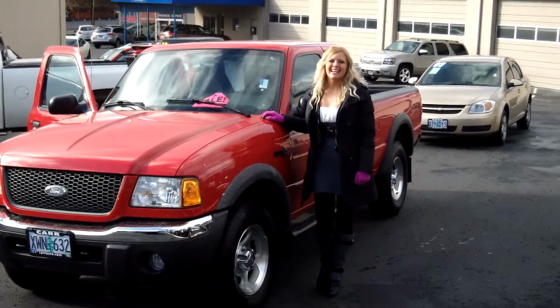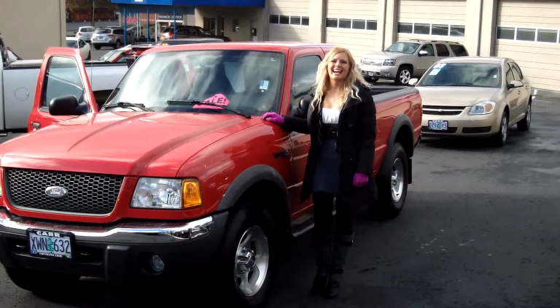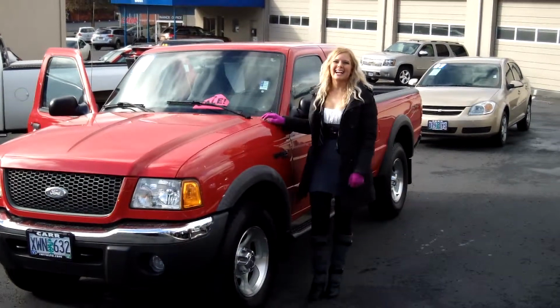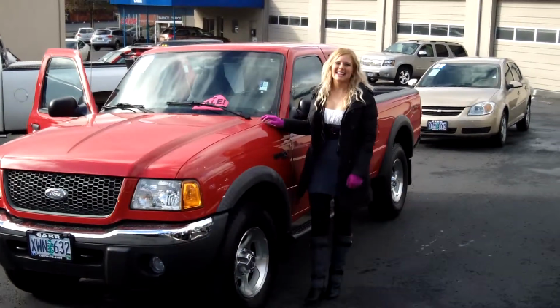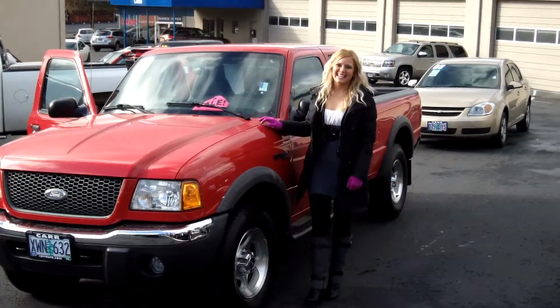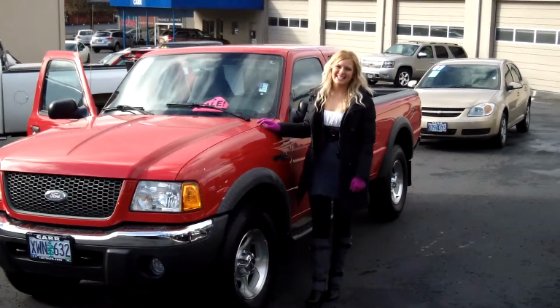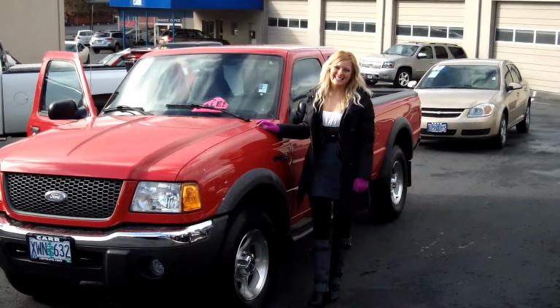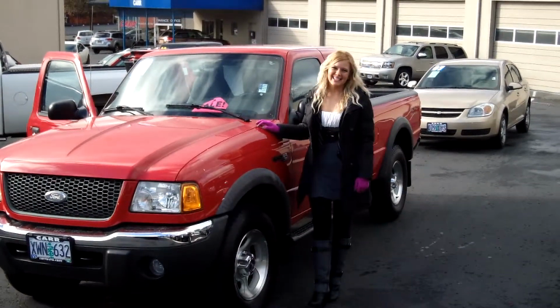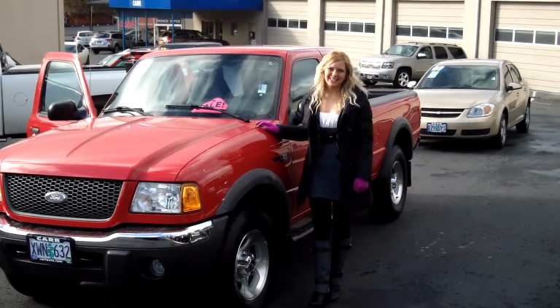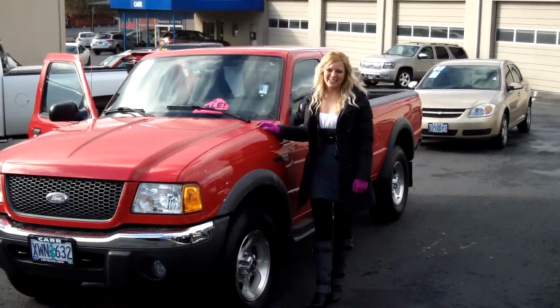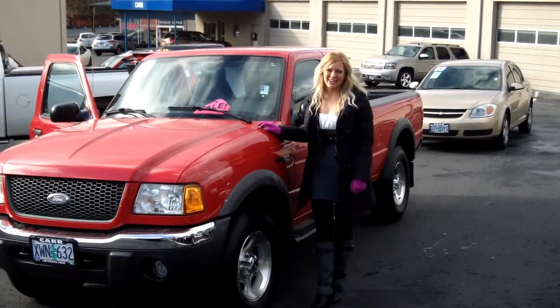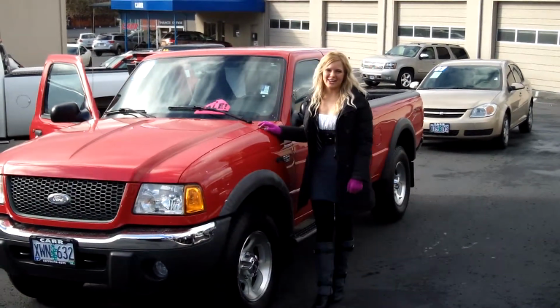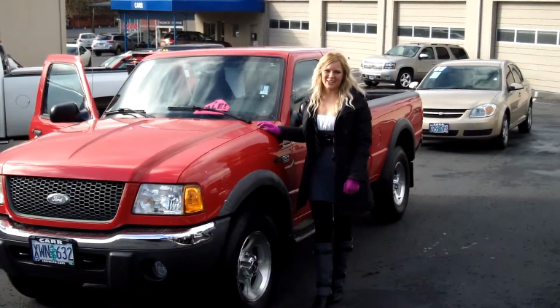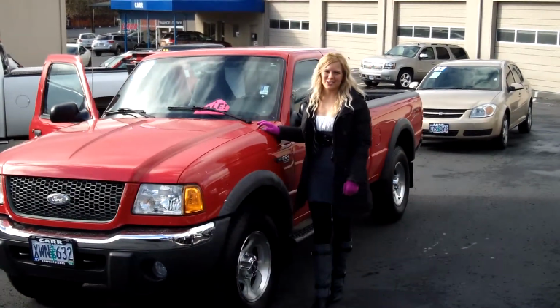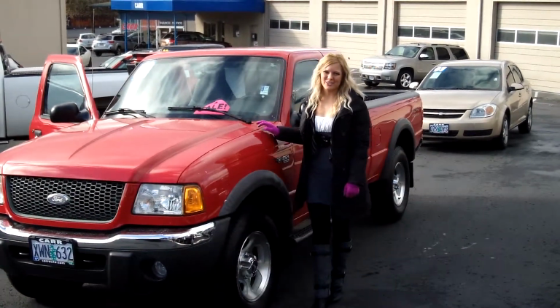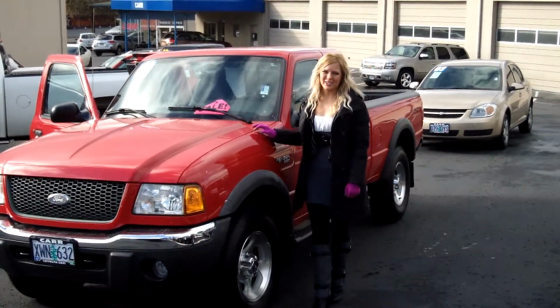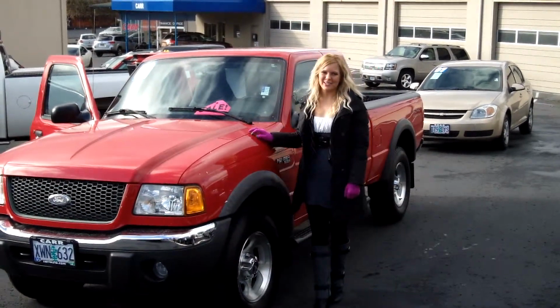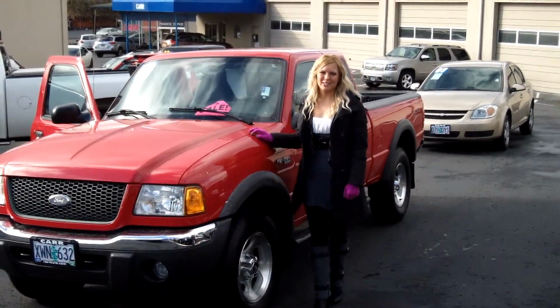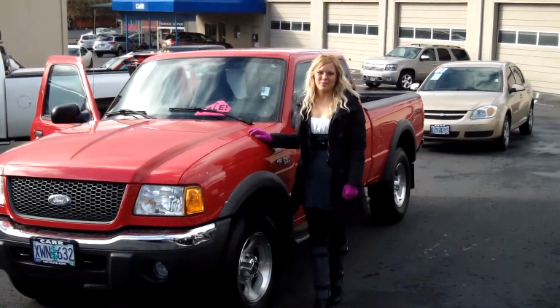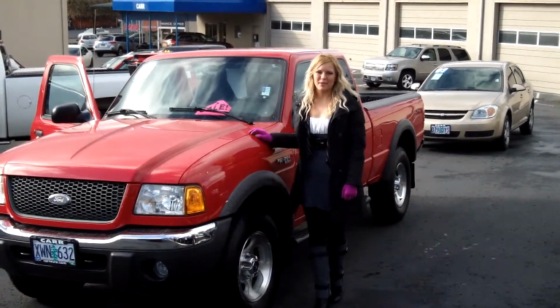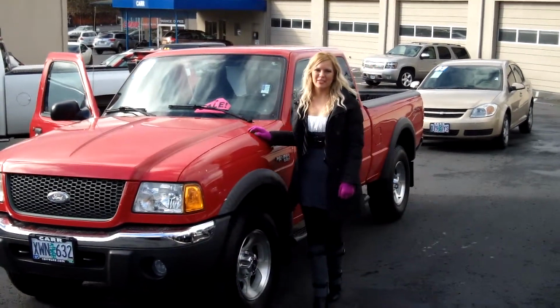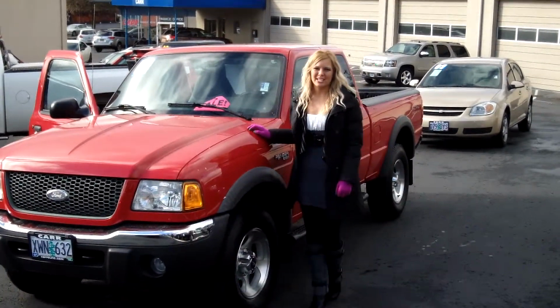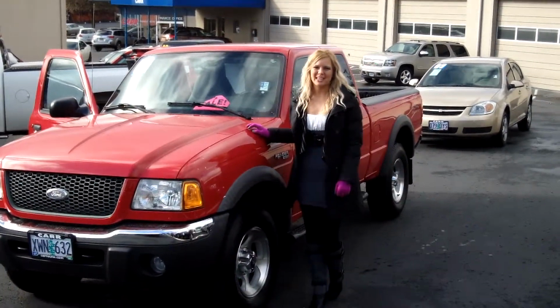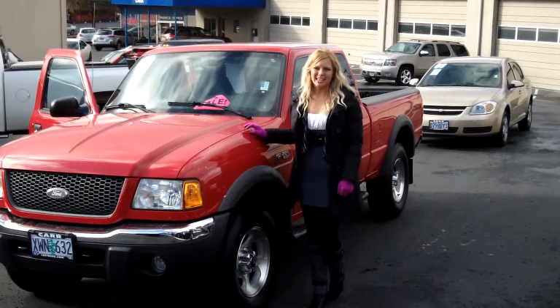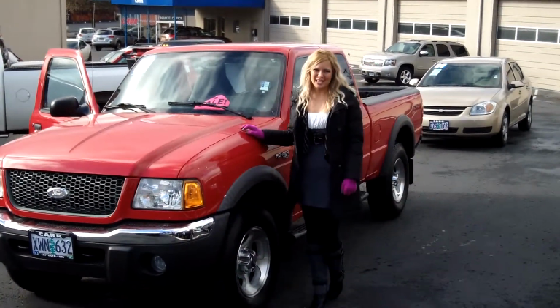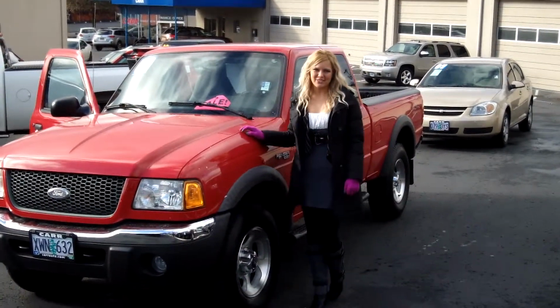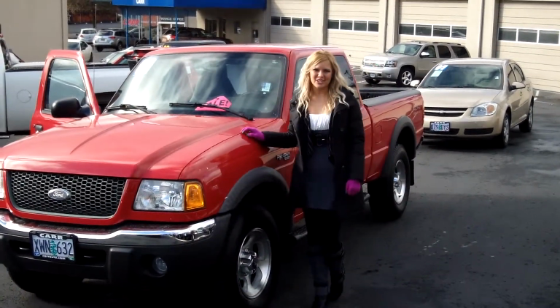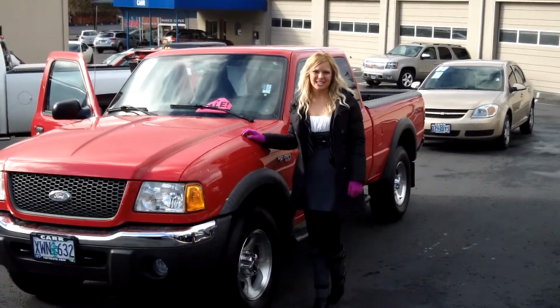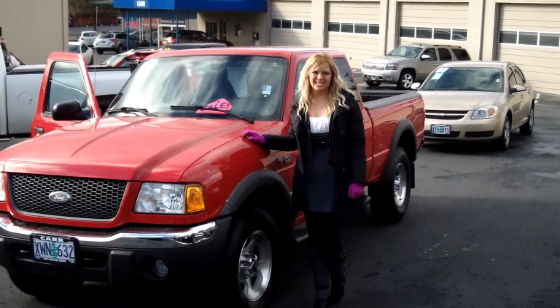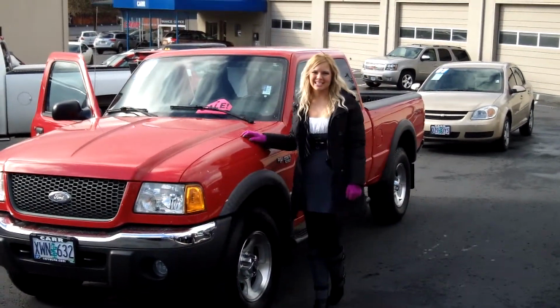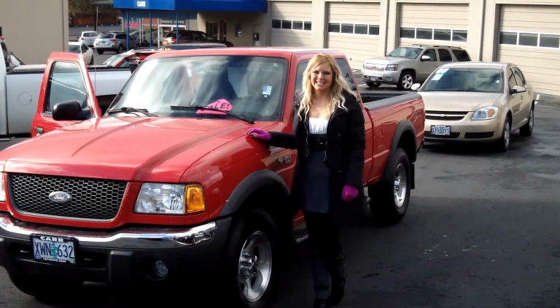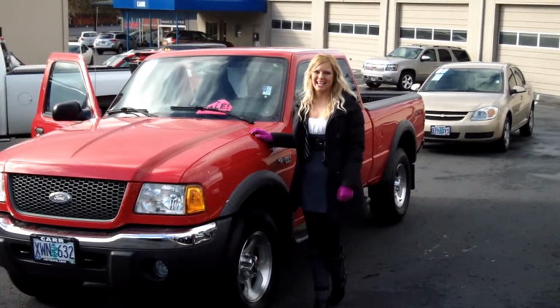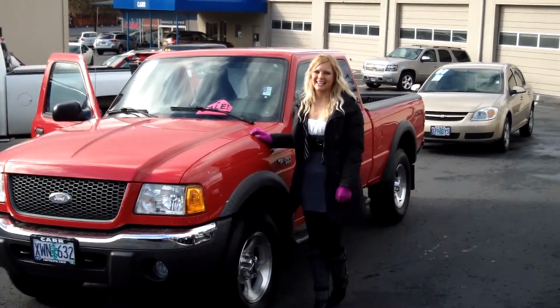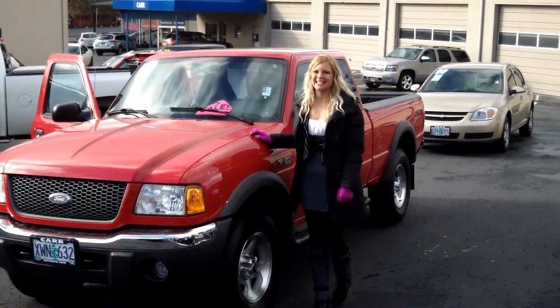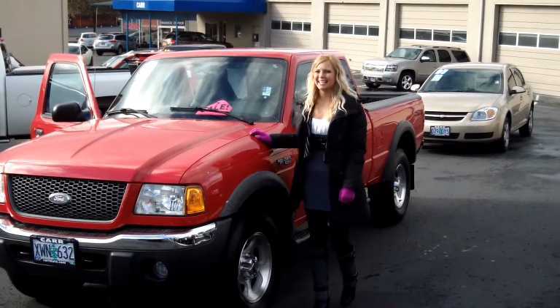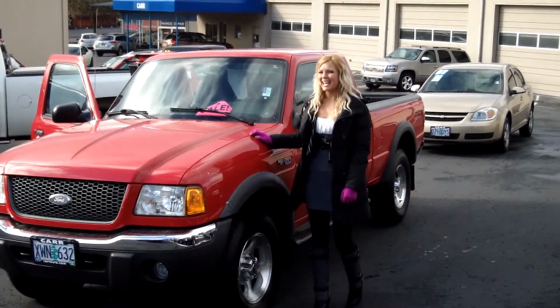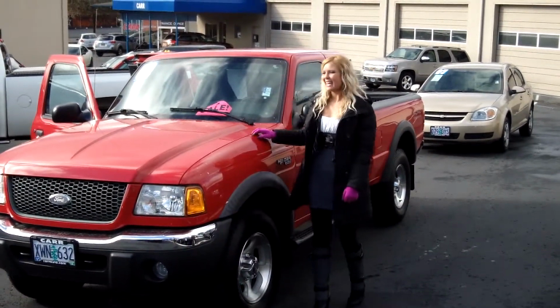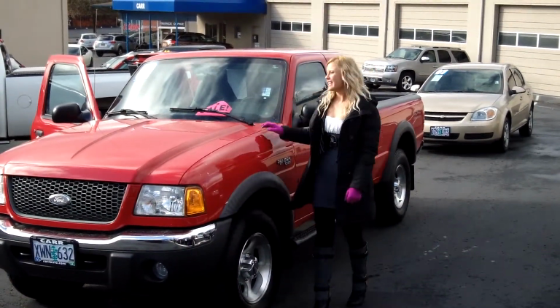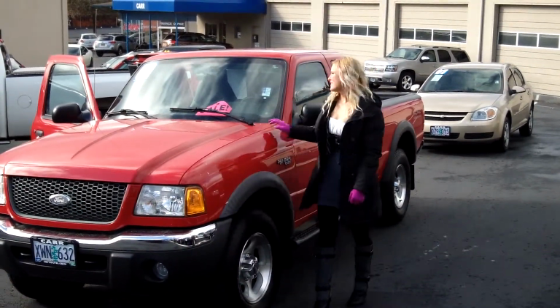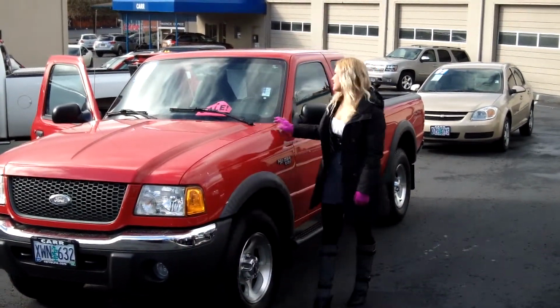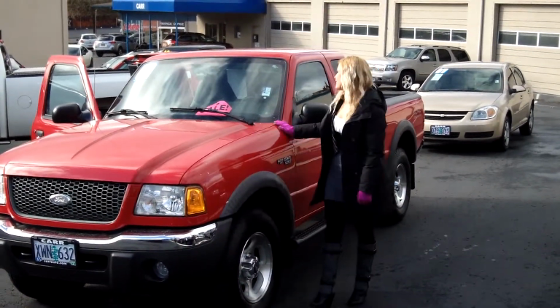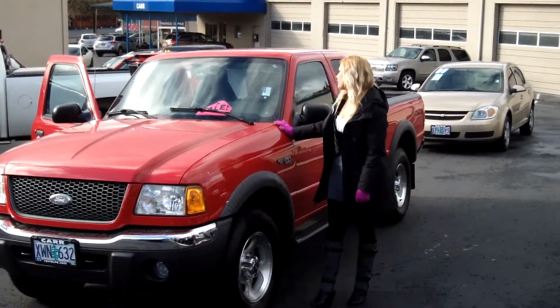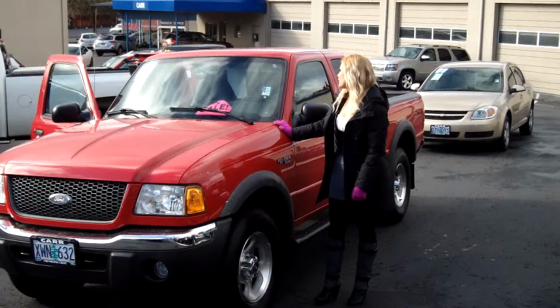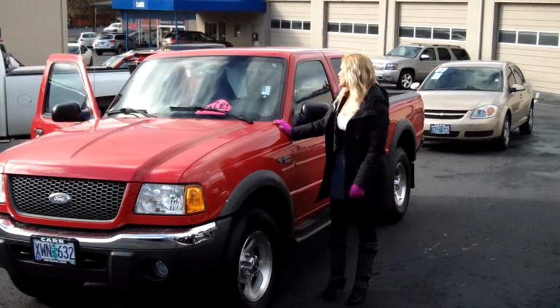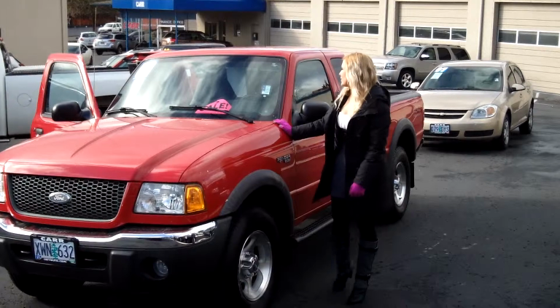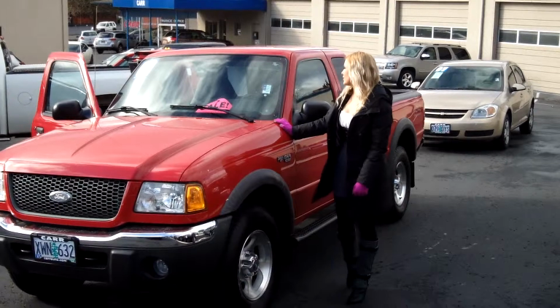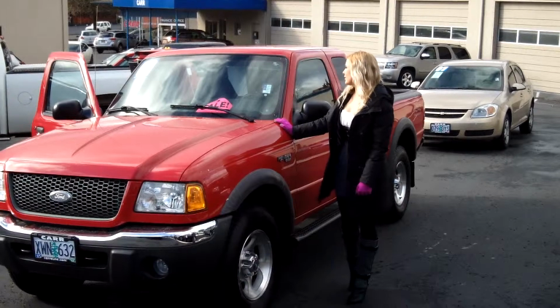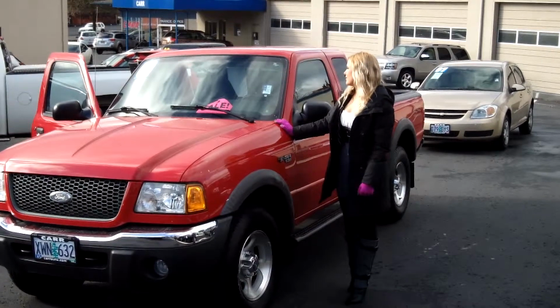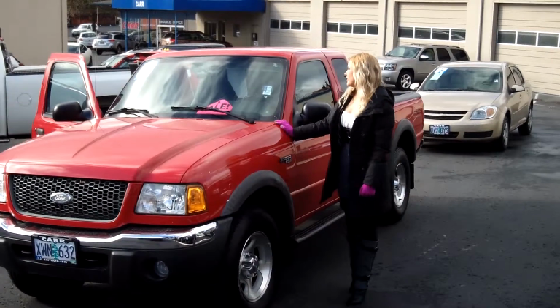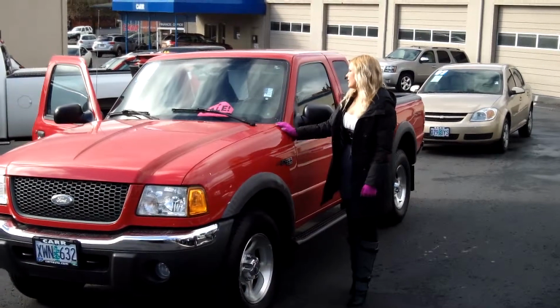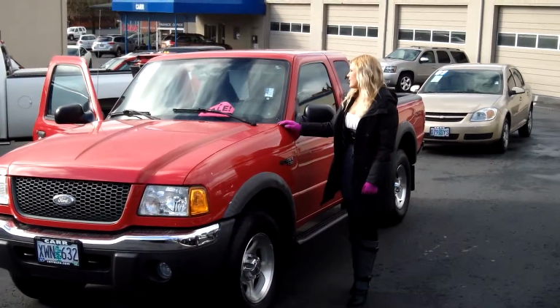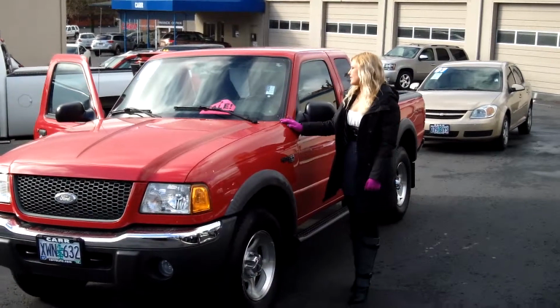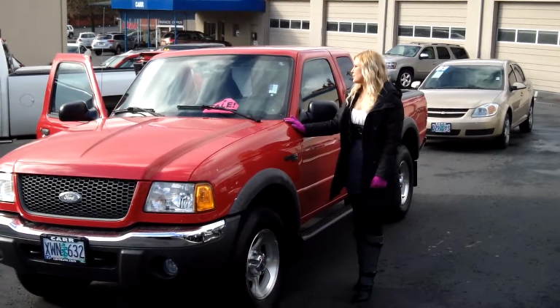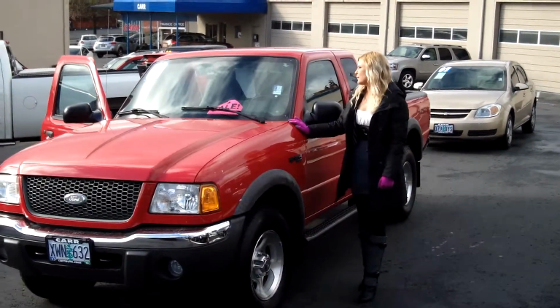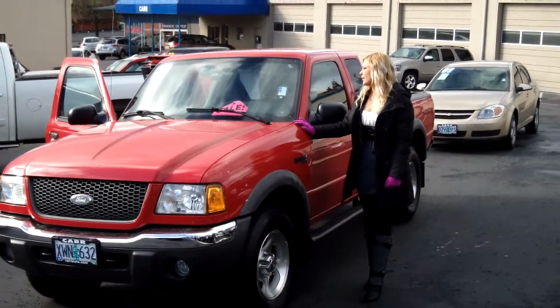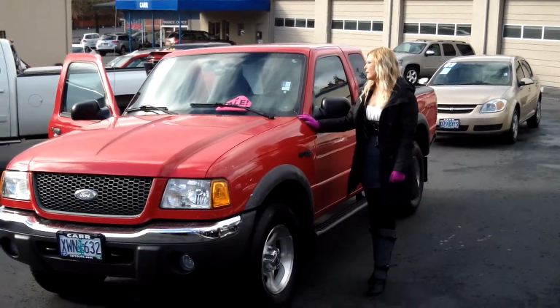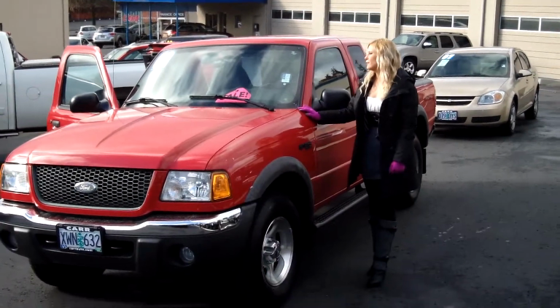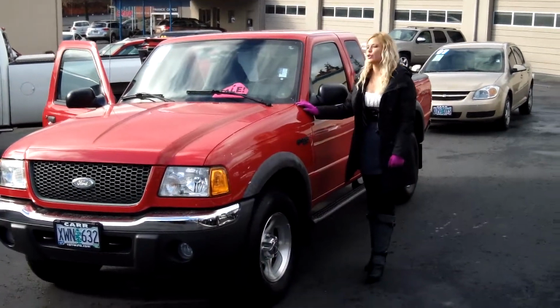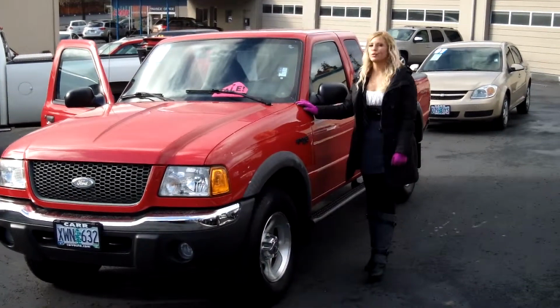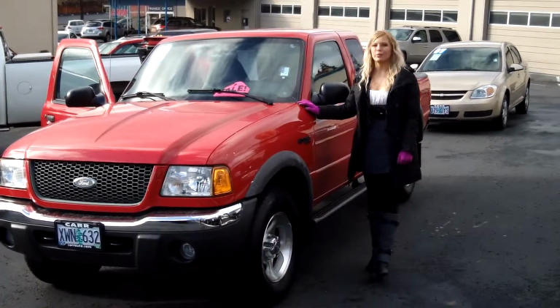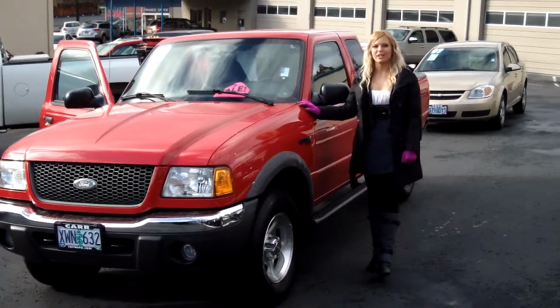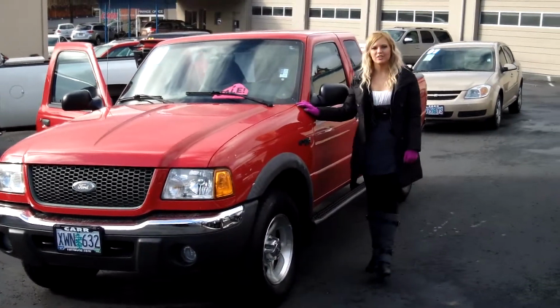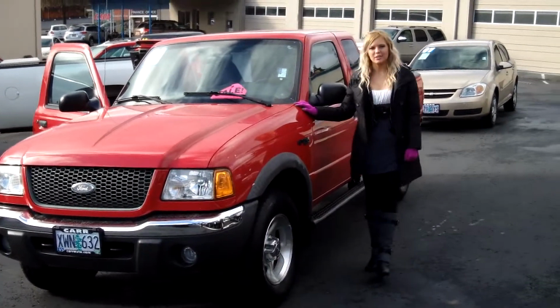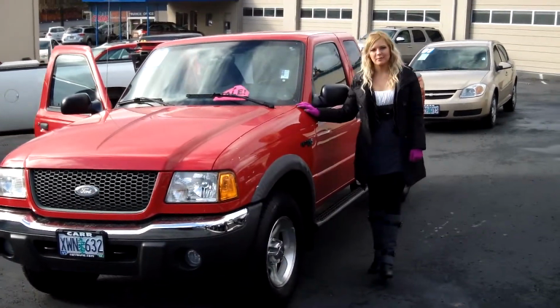Hi, Lacey here at Car Used Cars in Beaverton. Thanks for clicking on that link. This is your virtual tour of the 2001 Ford Ranger.